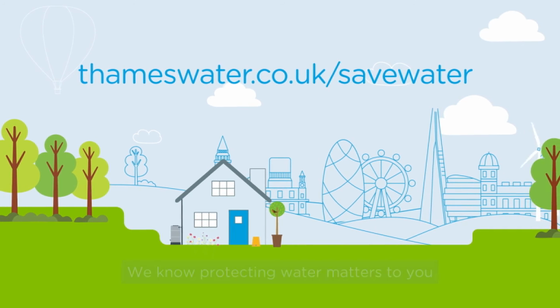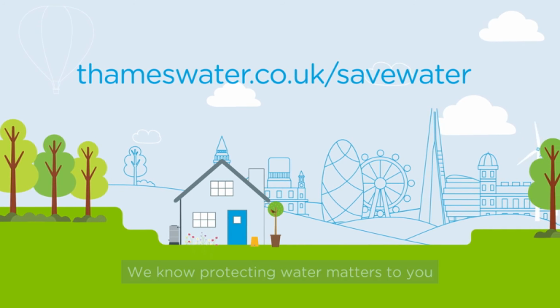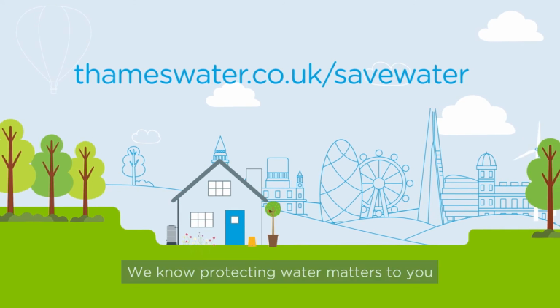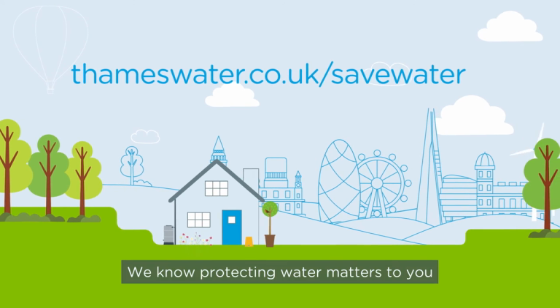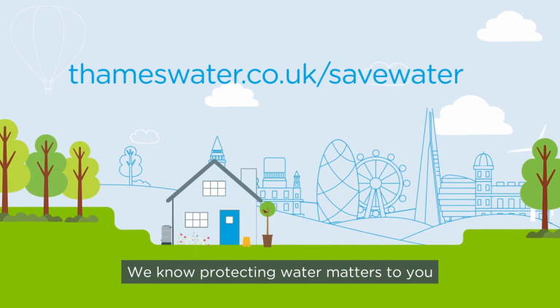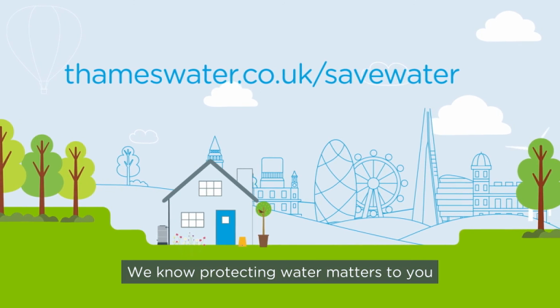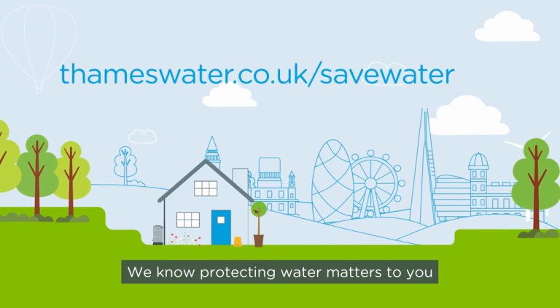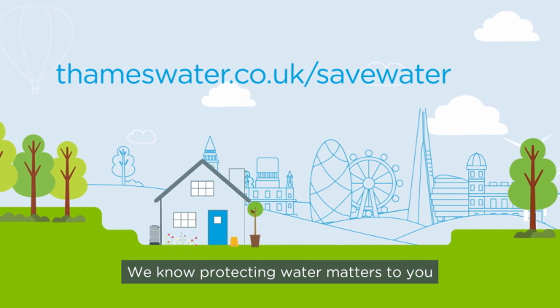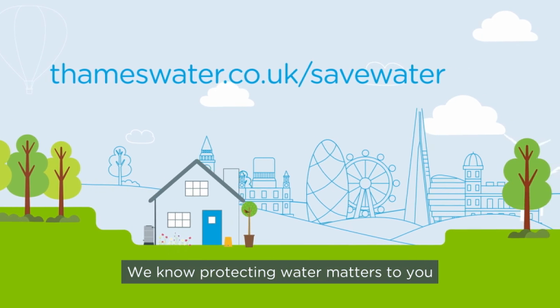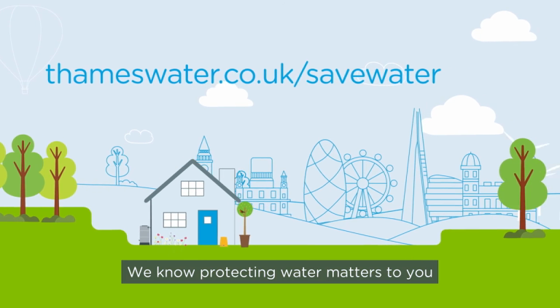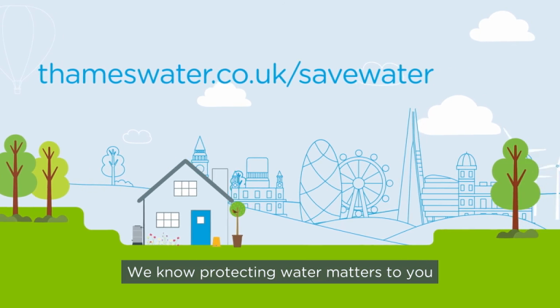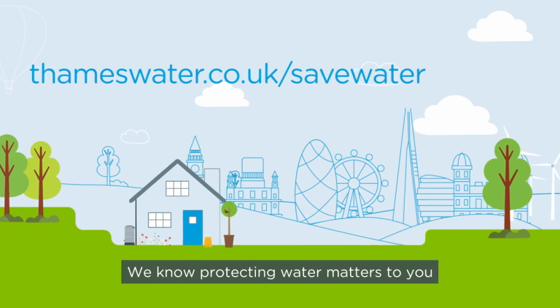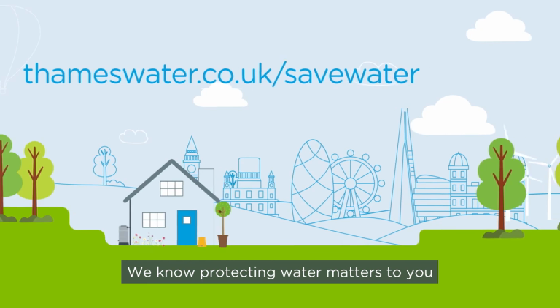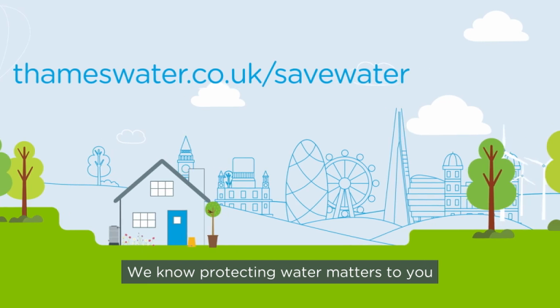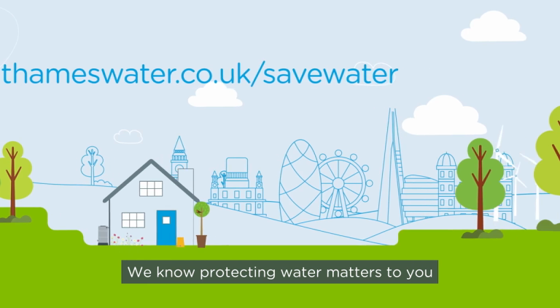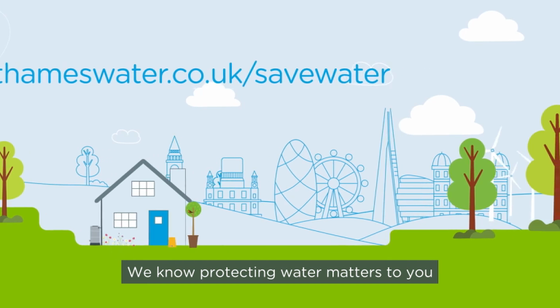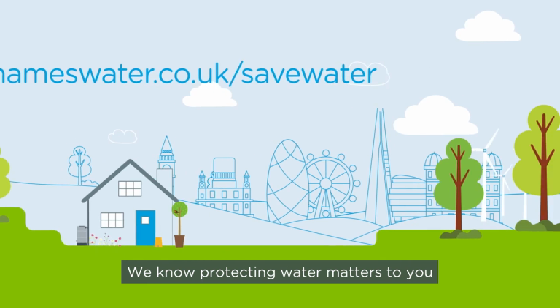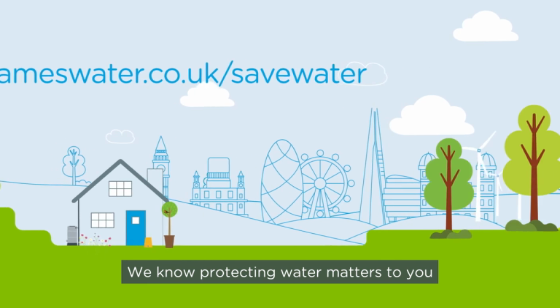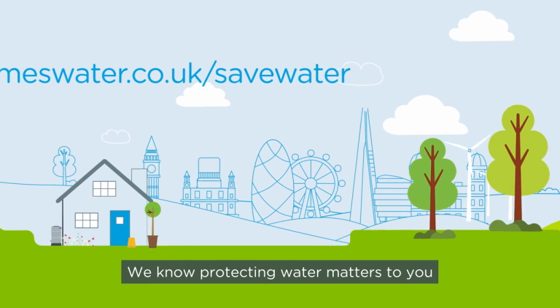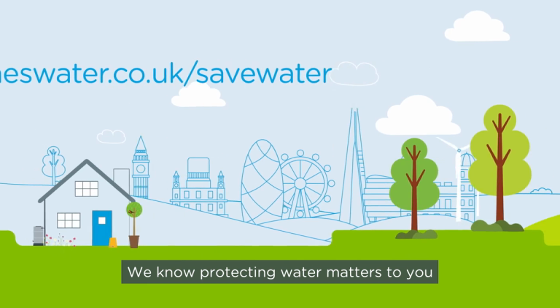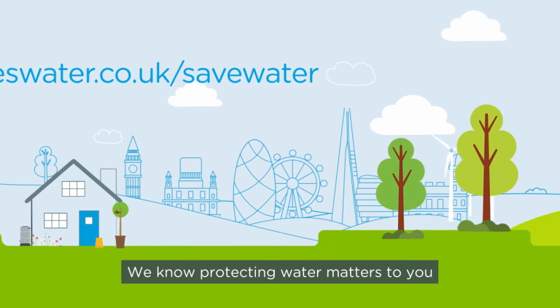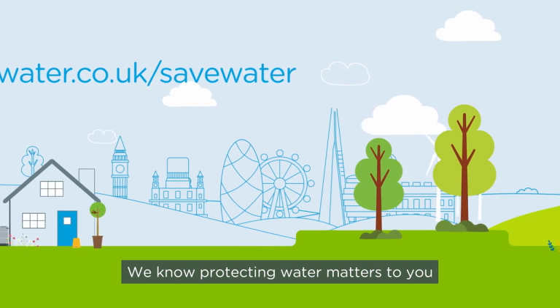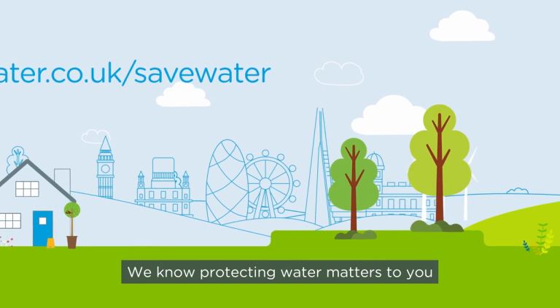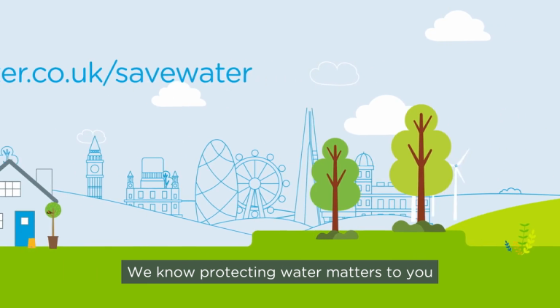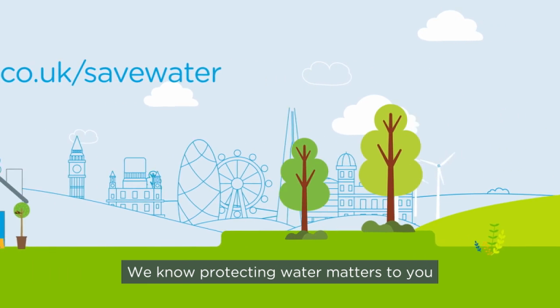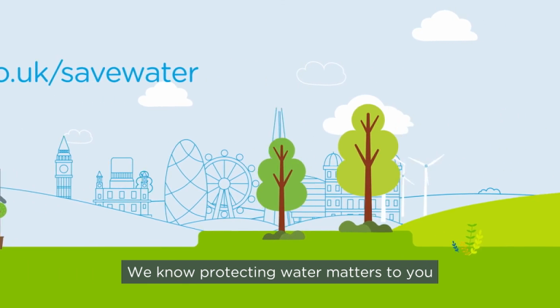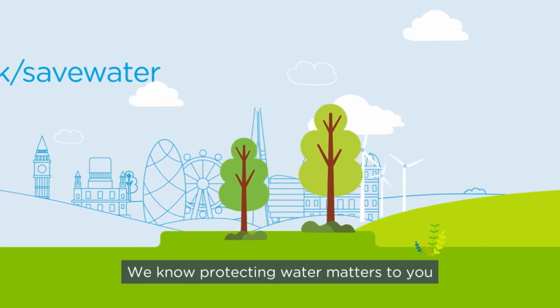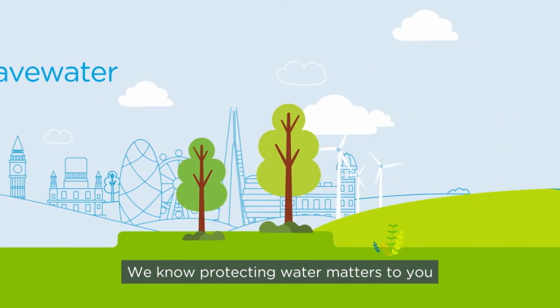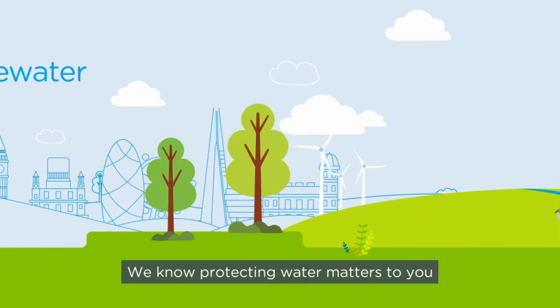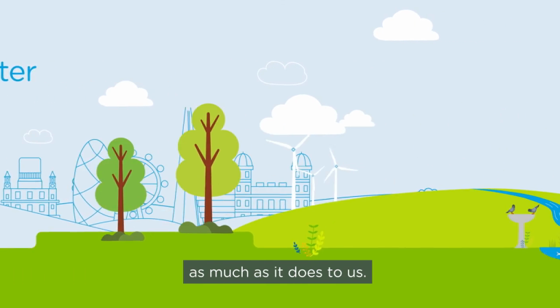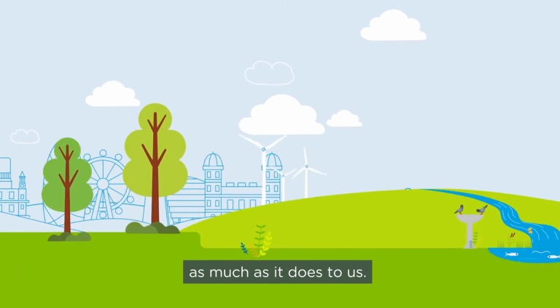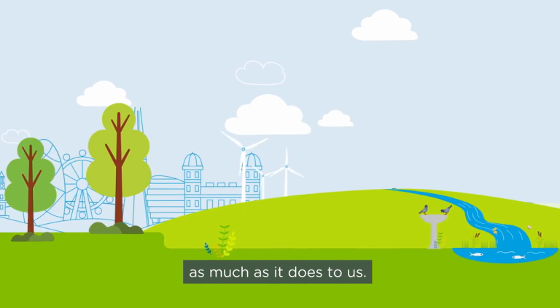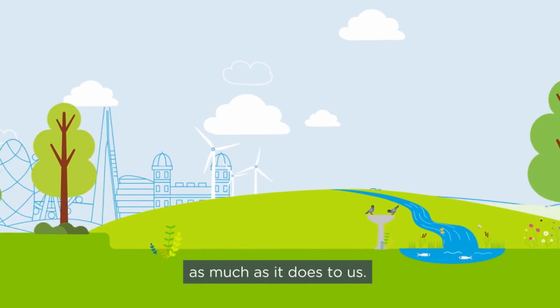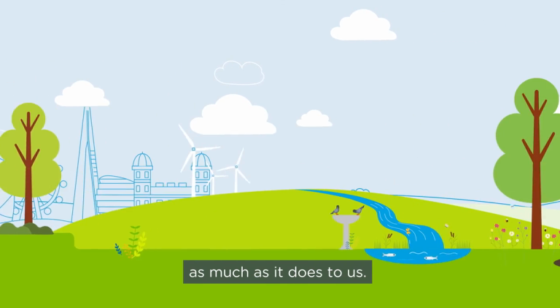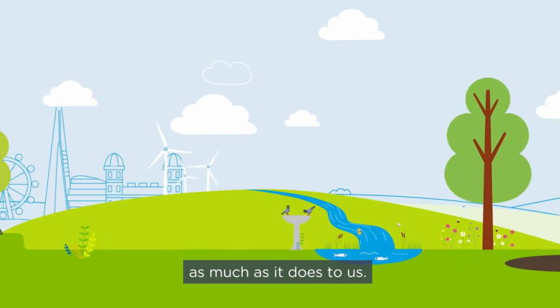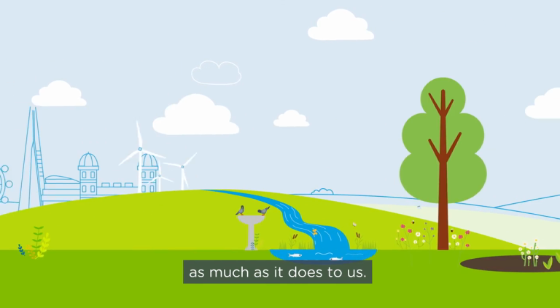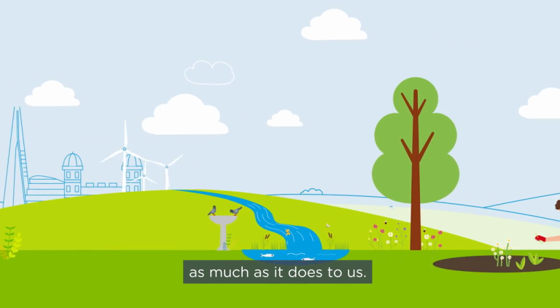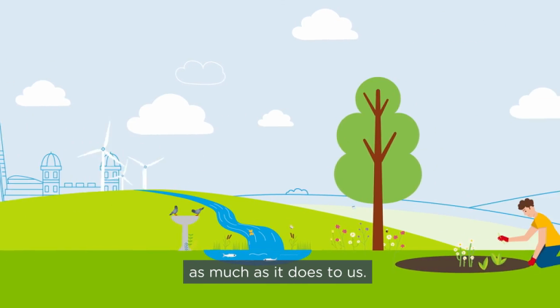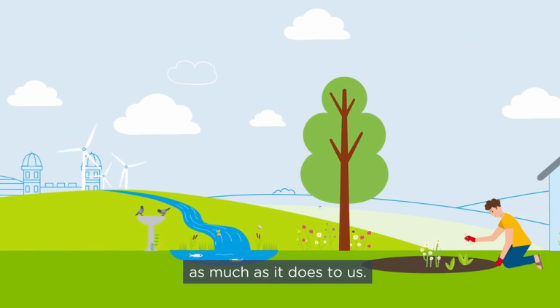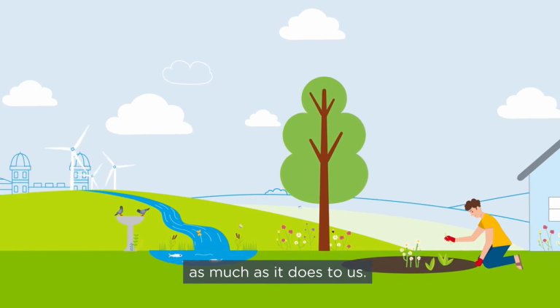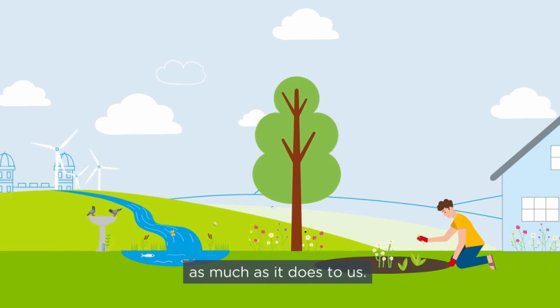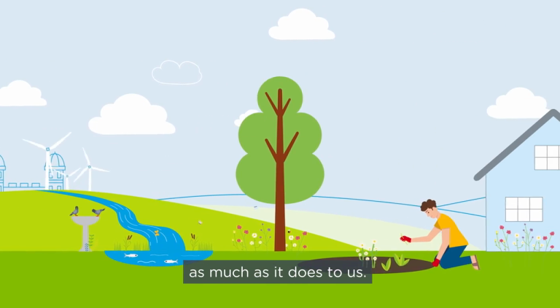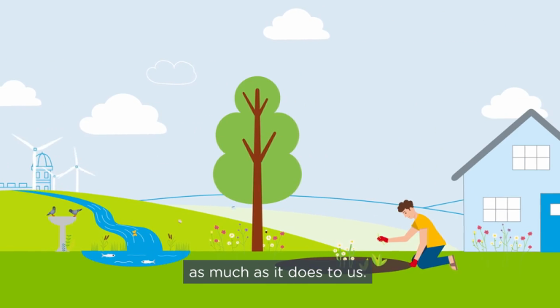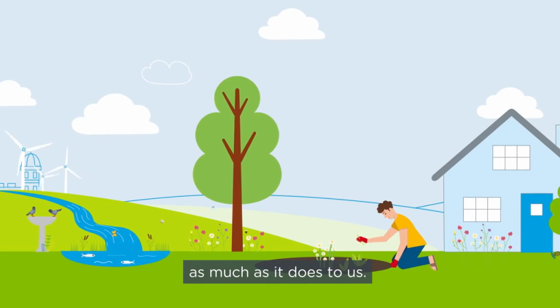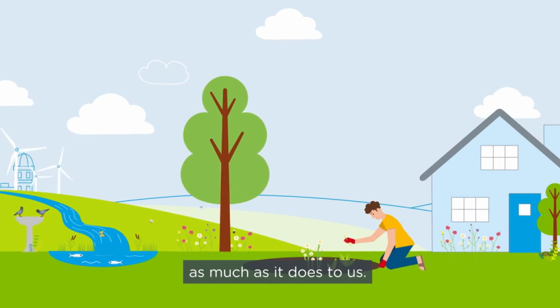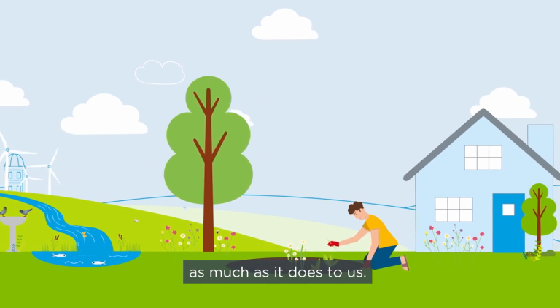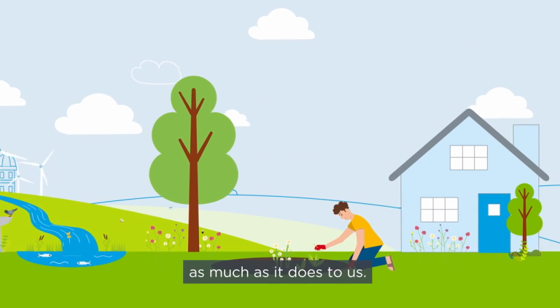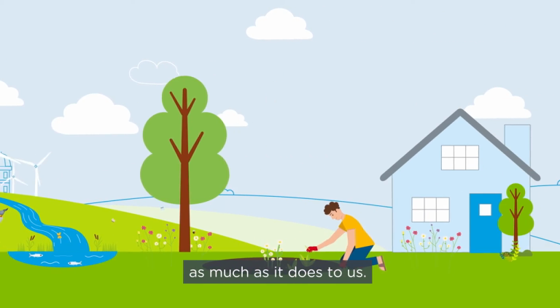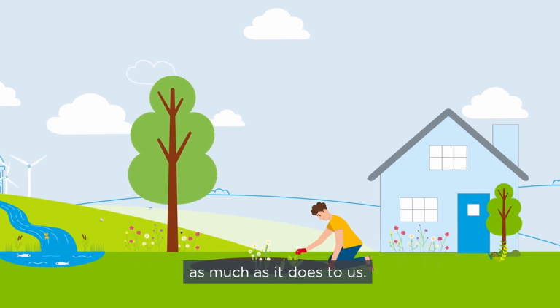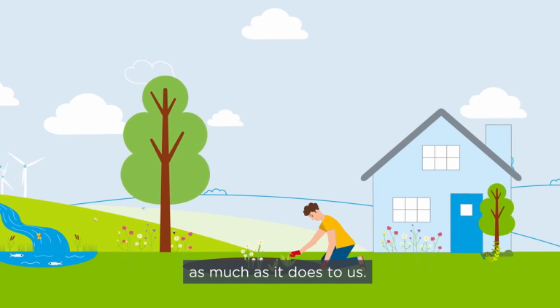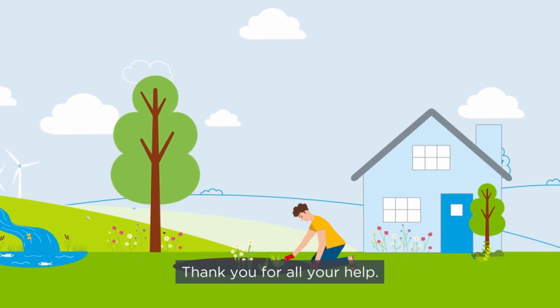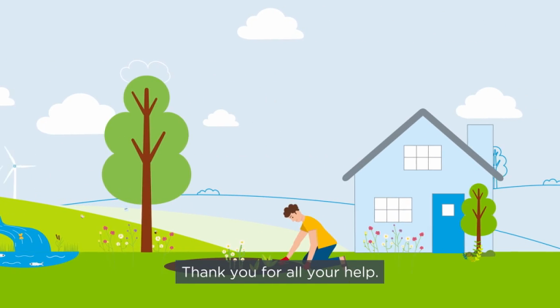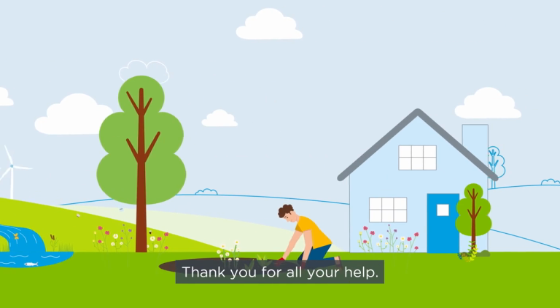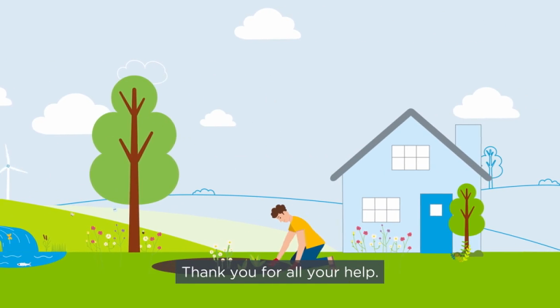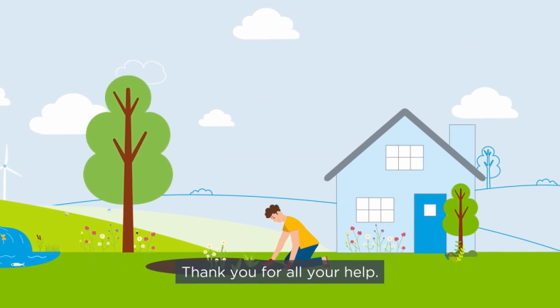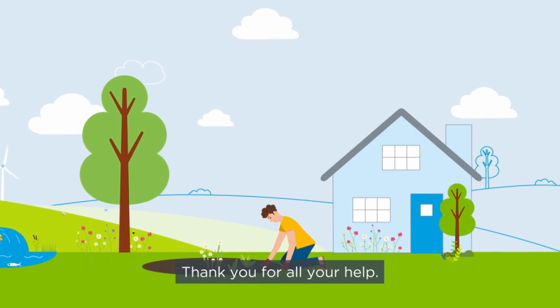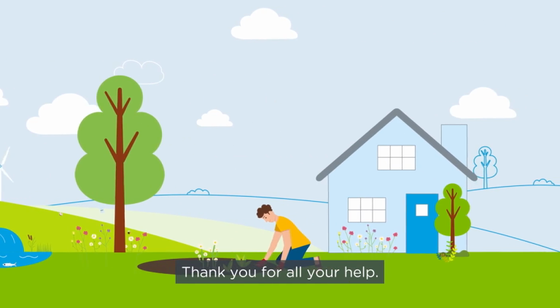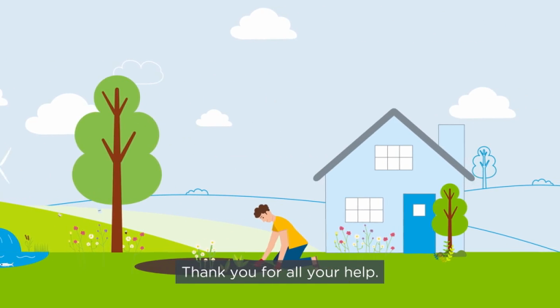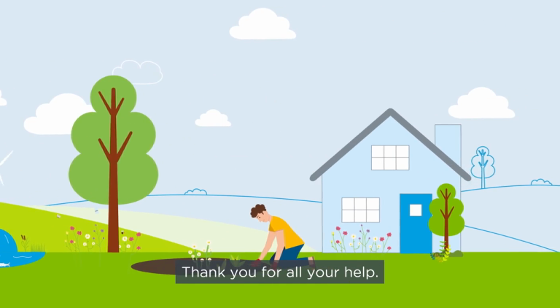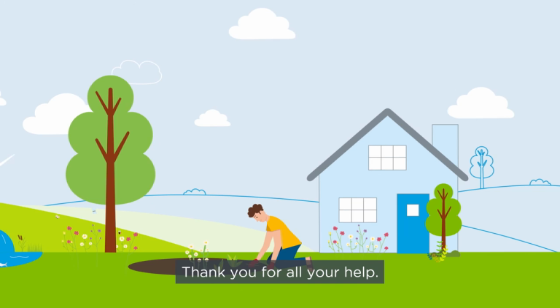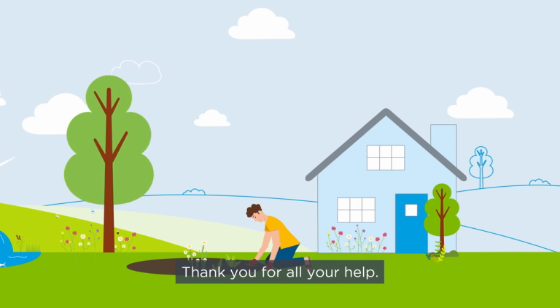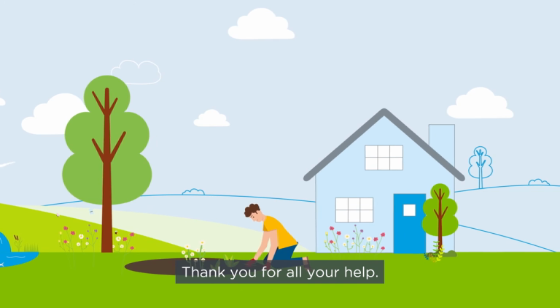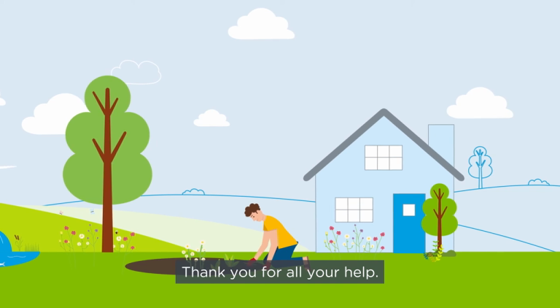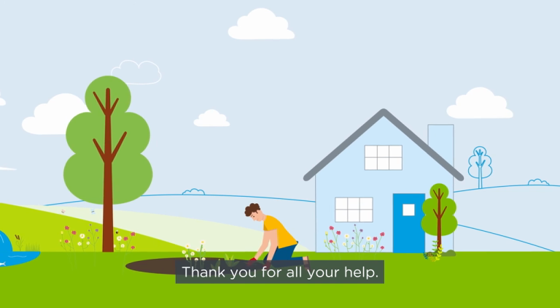We know protecting water matters to you as much as it does to us. Thank you for all your help.